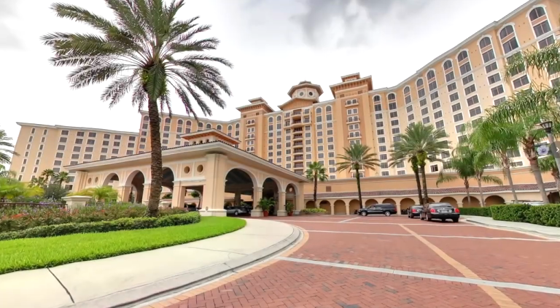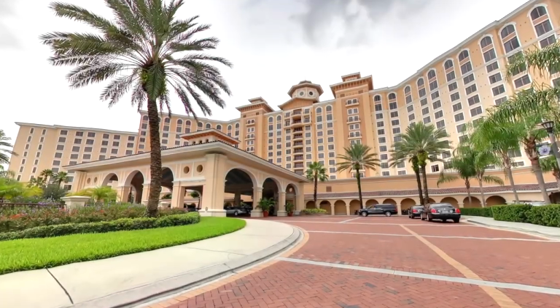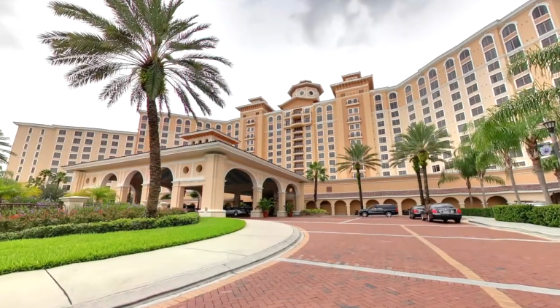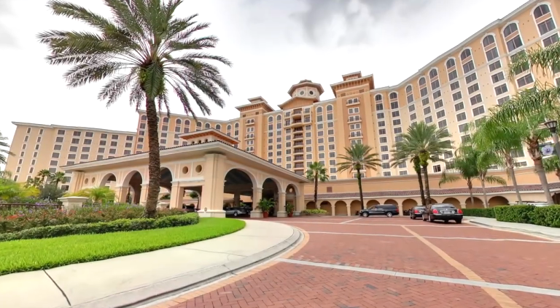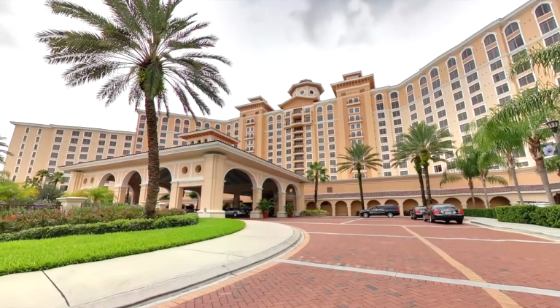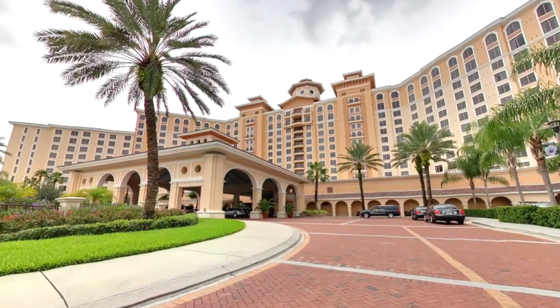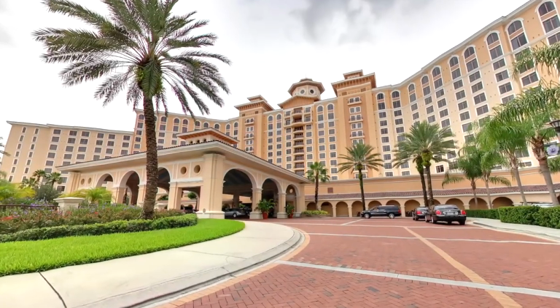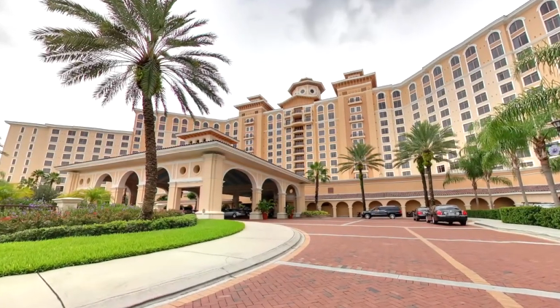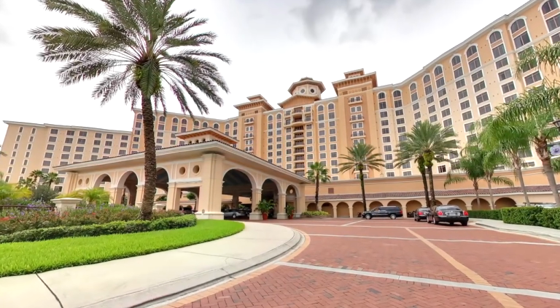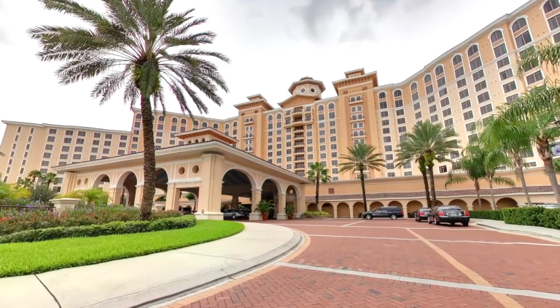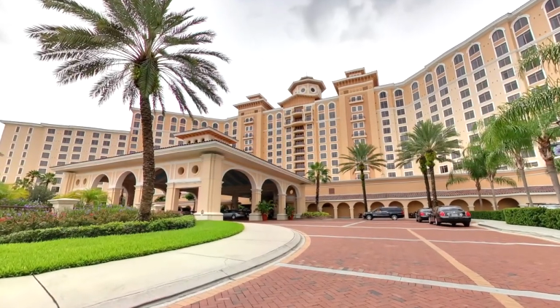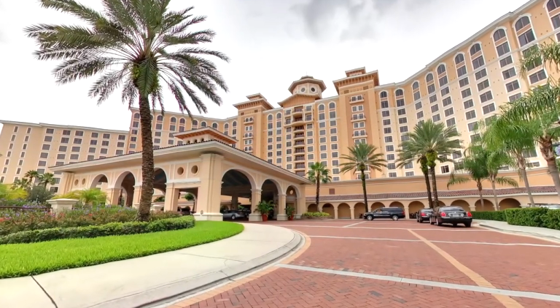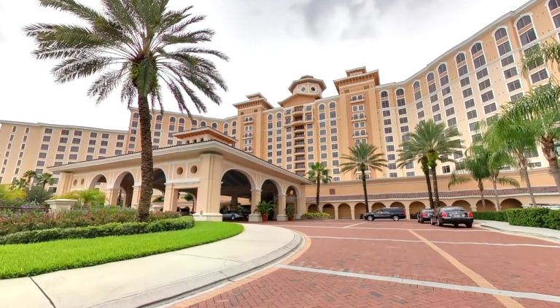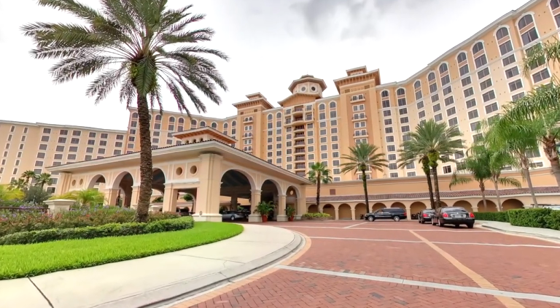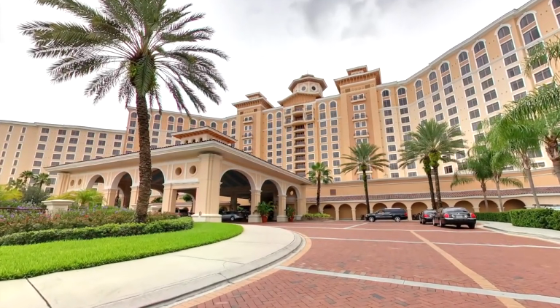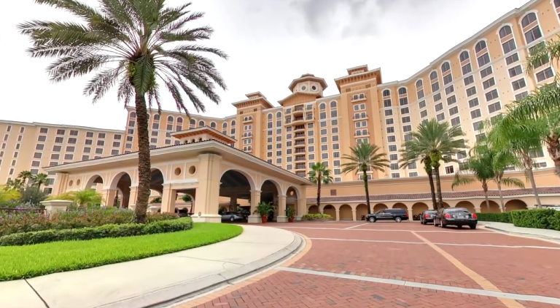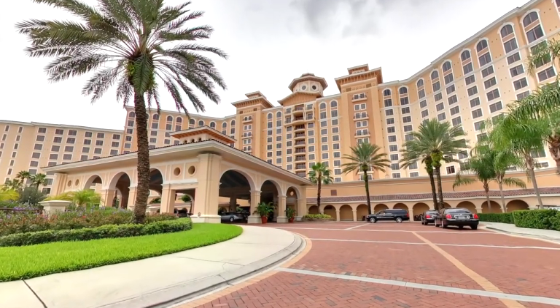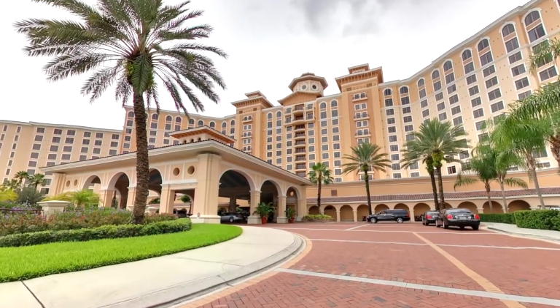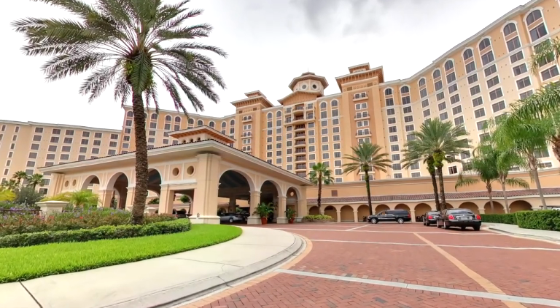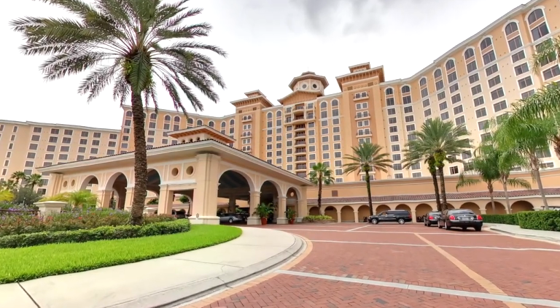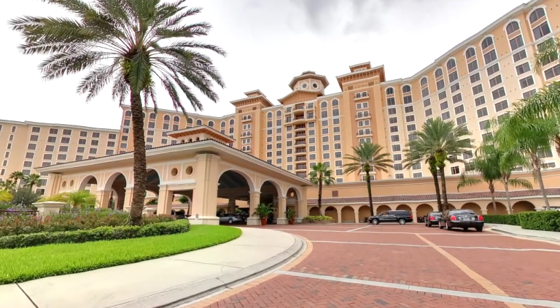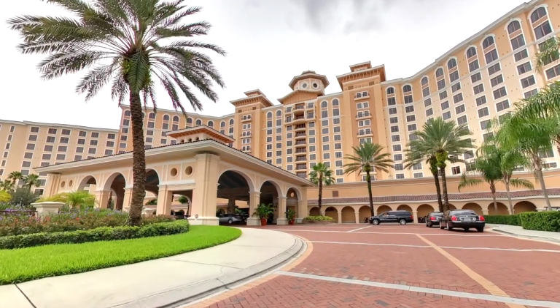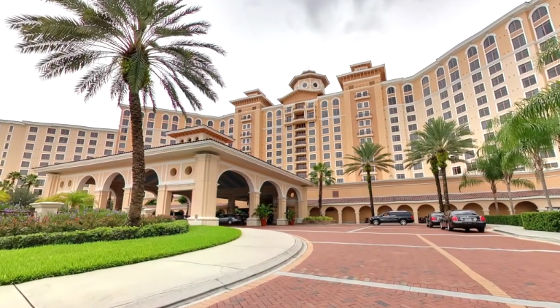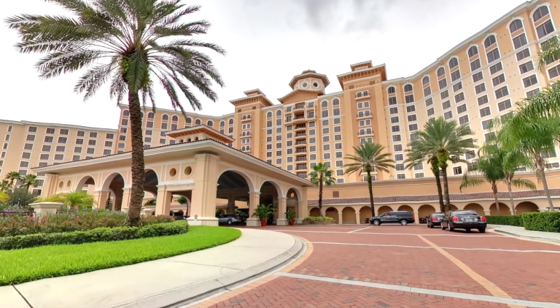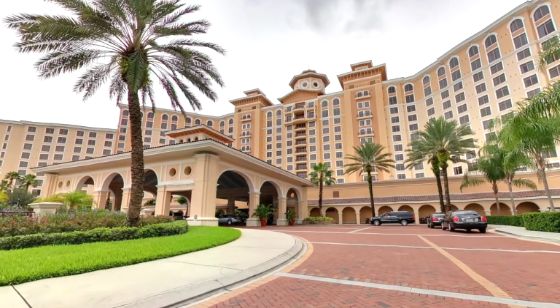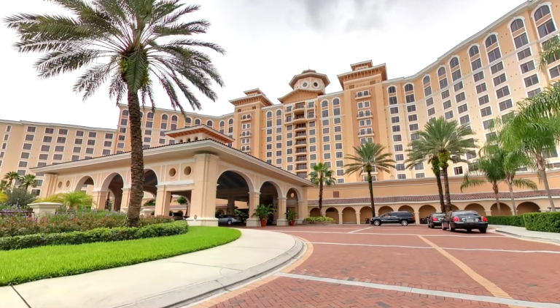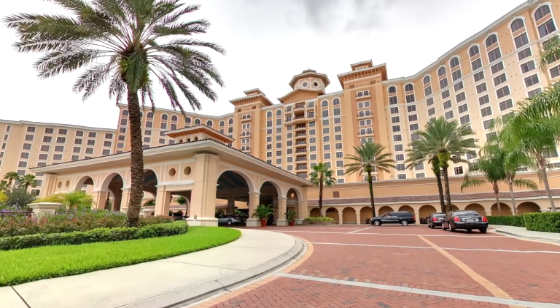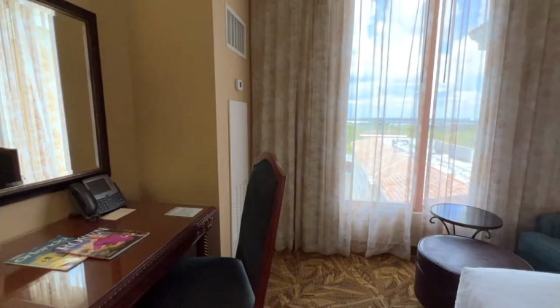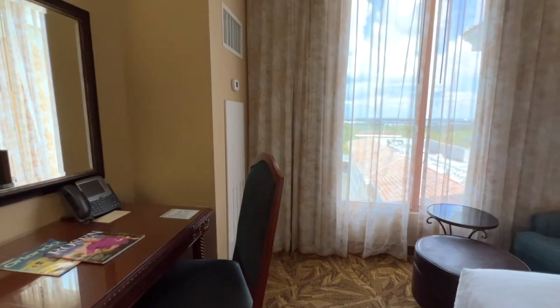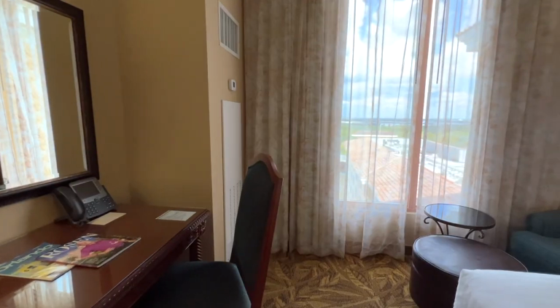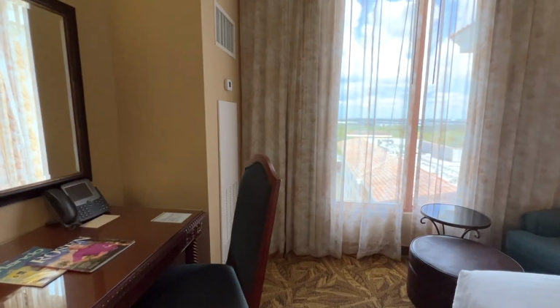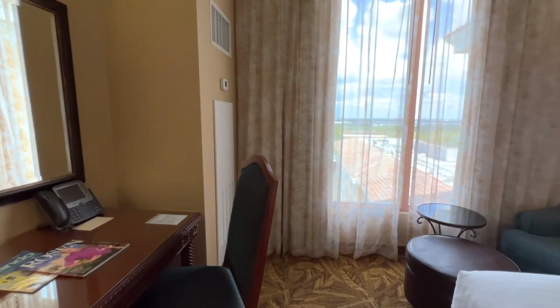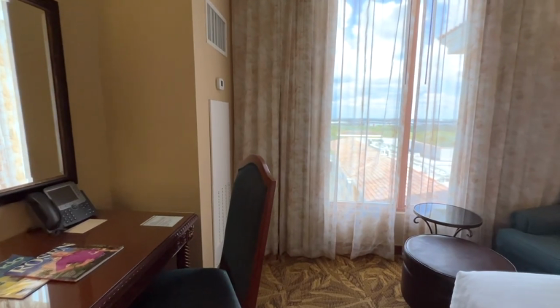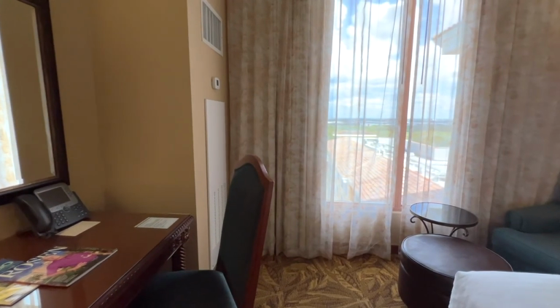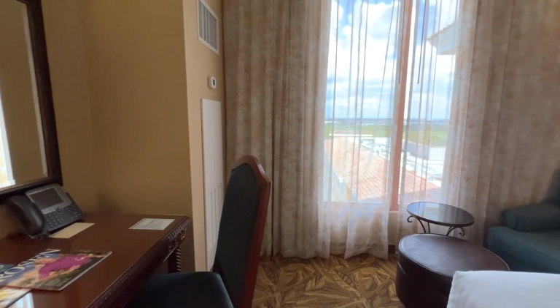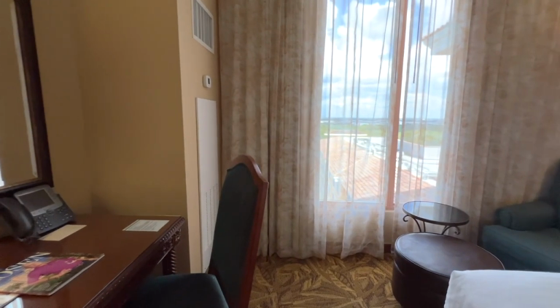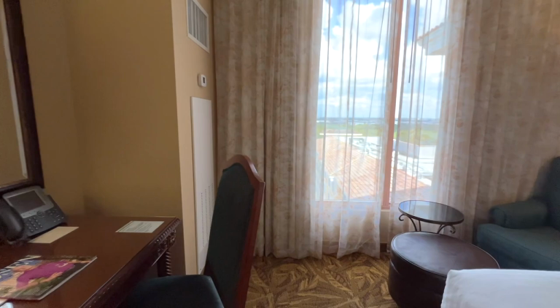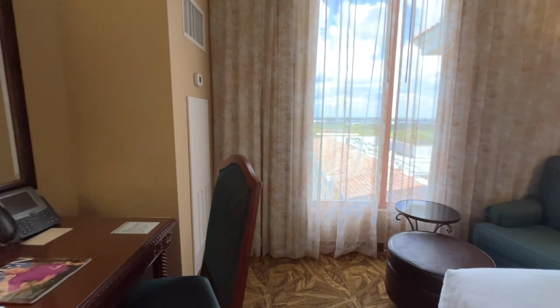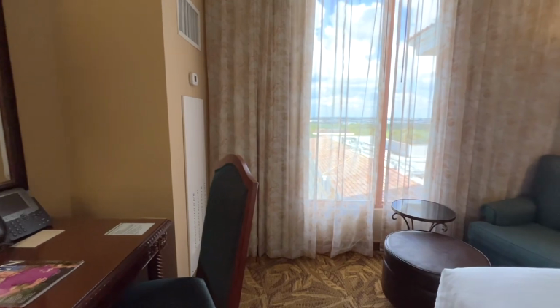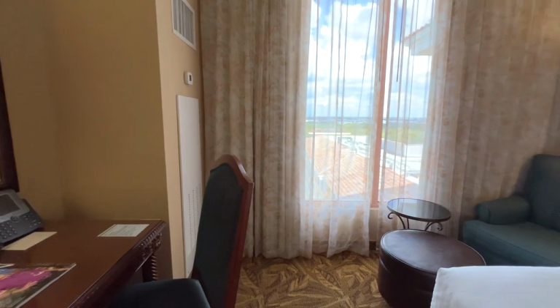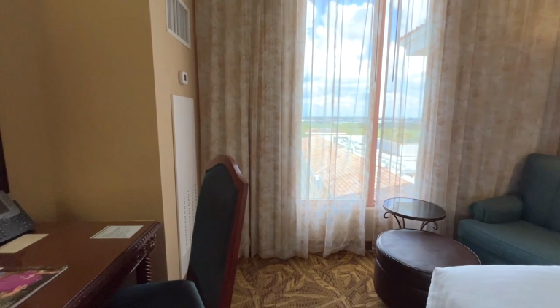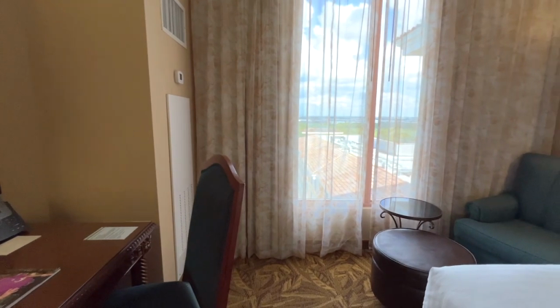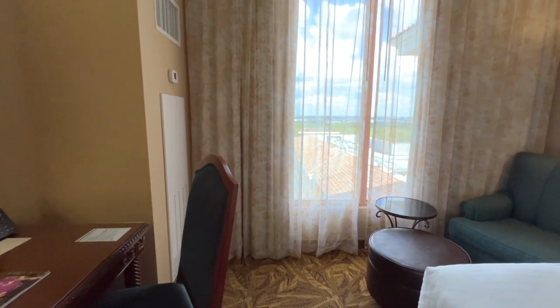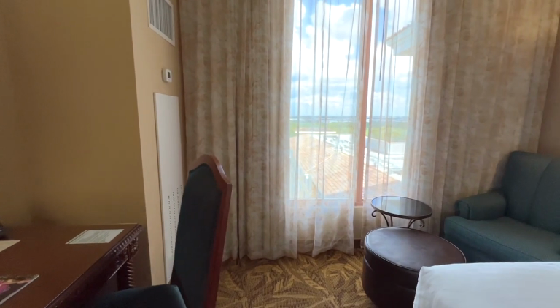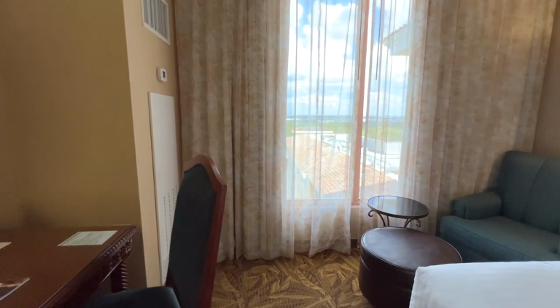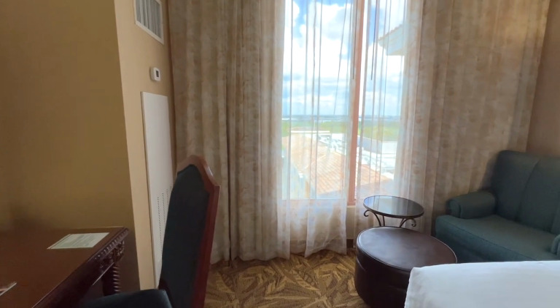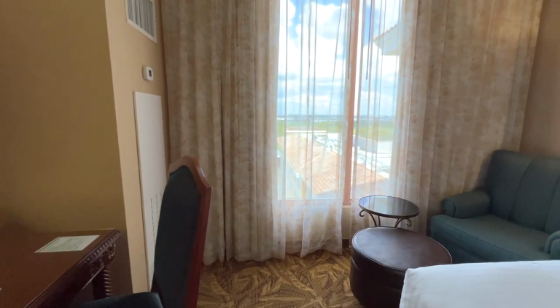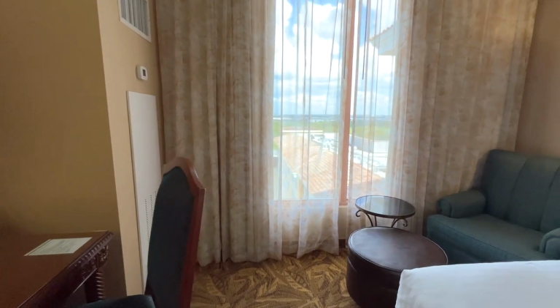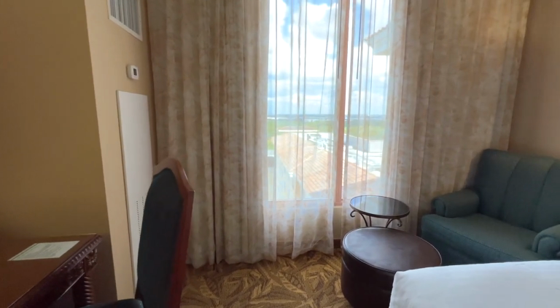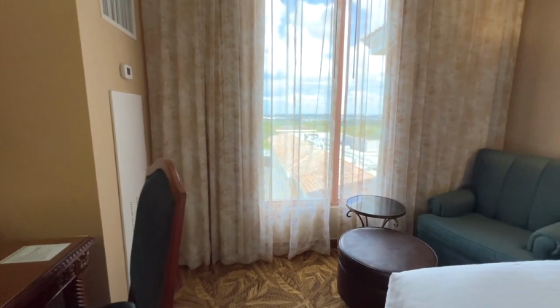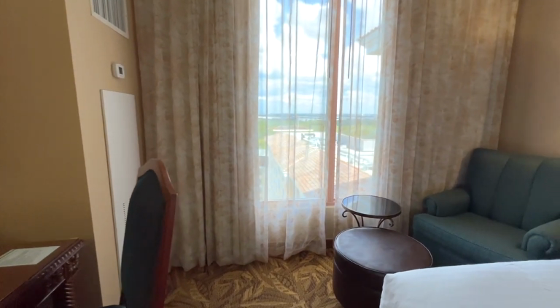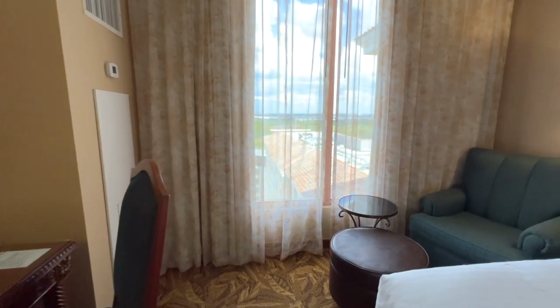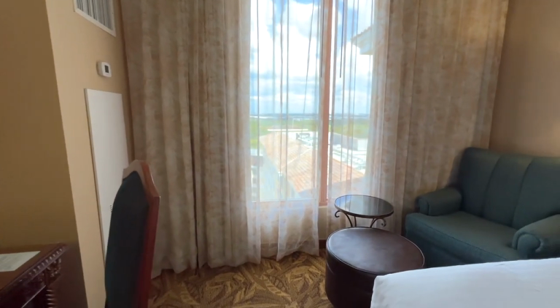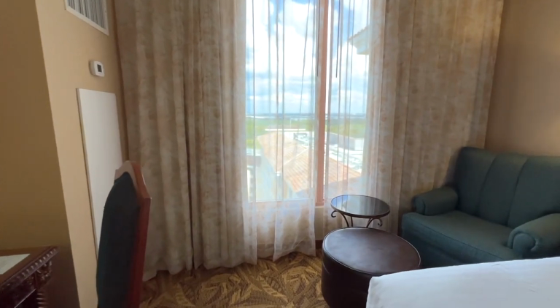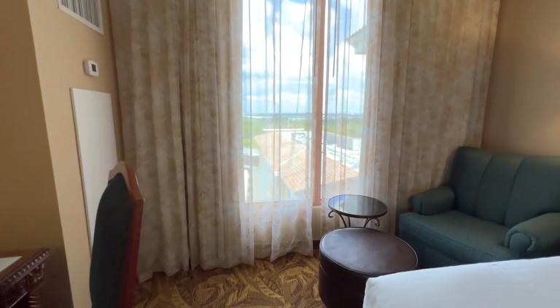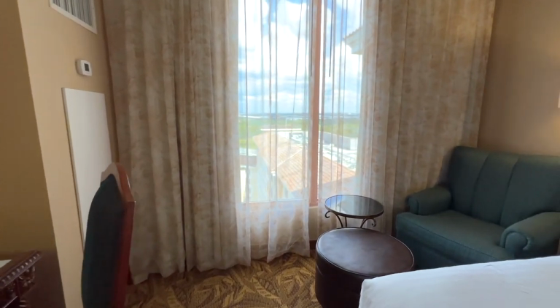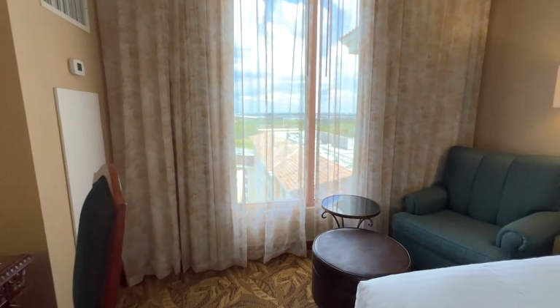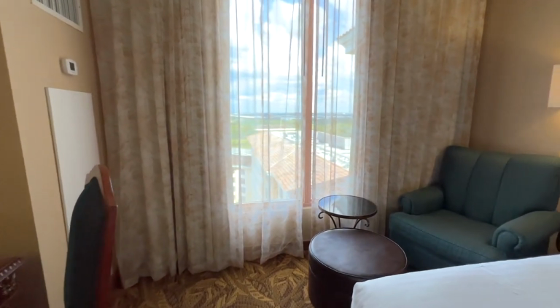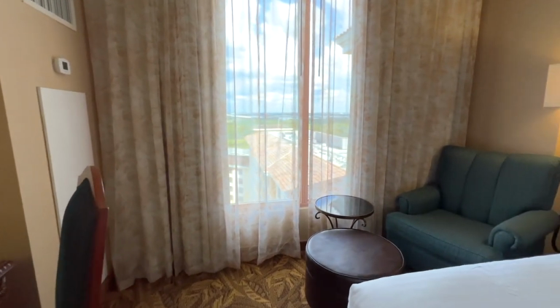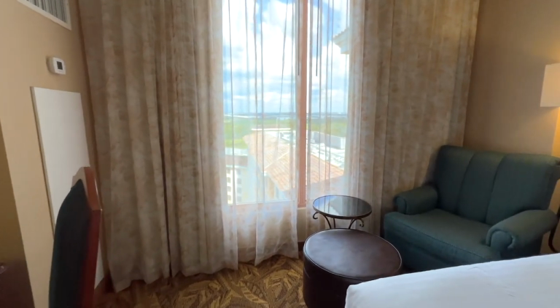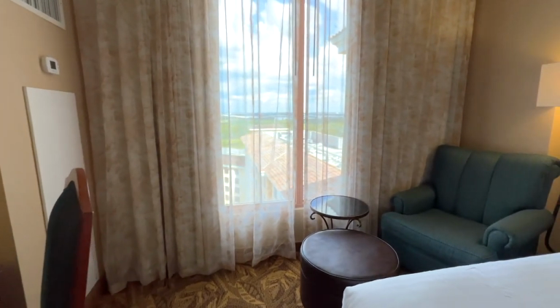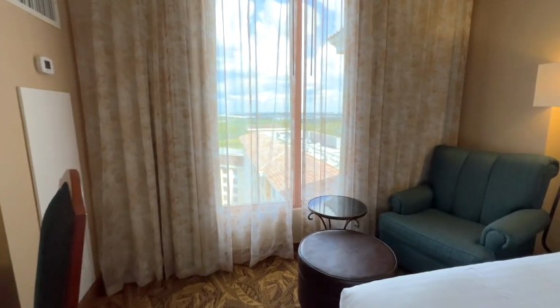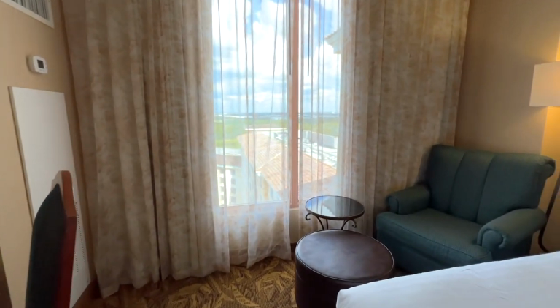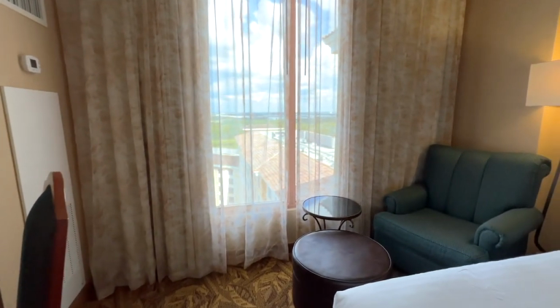Step inside the luxurious Rosen Shingle Creek Resort in Orlando, Florida. Today, we're giving you a tour of our room on the top floor.